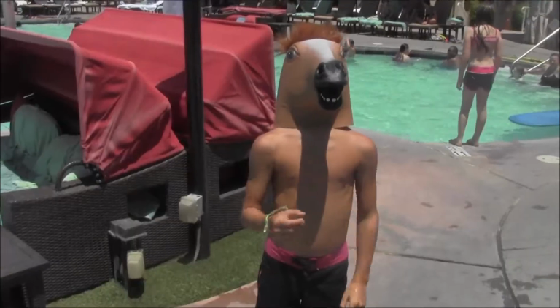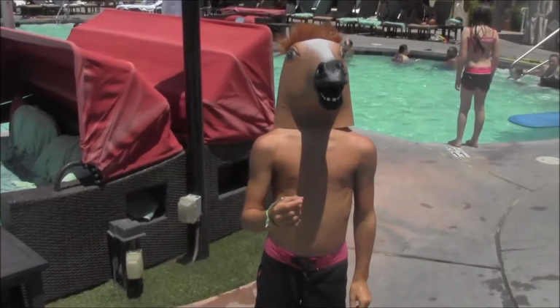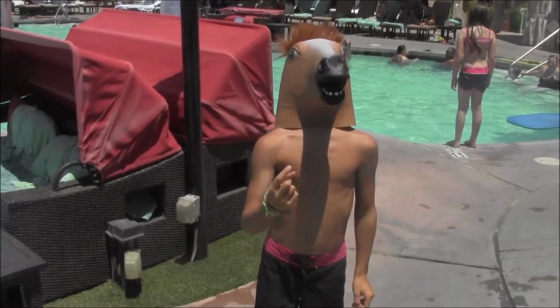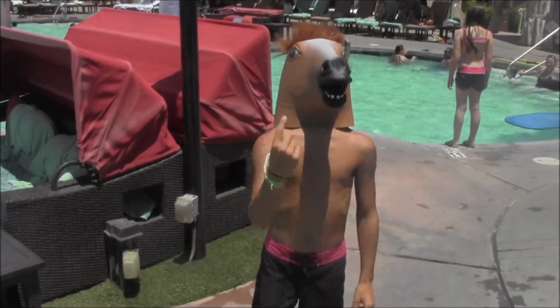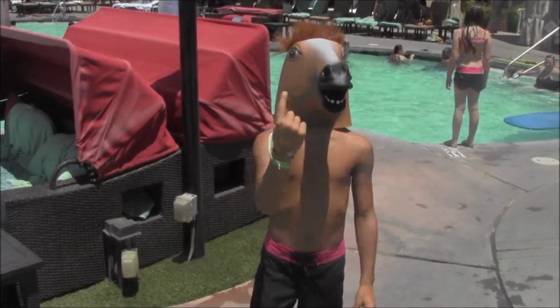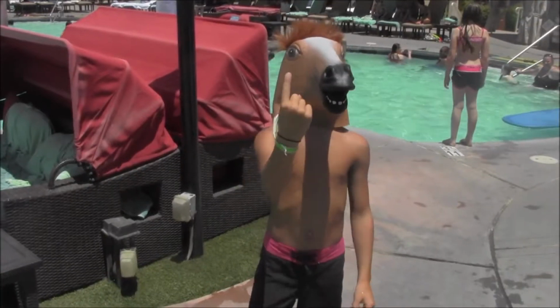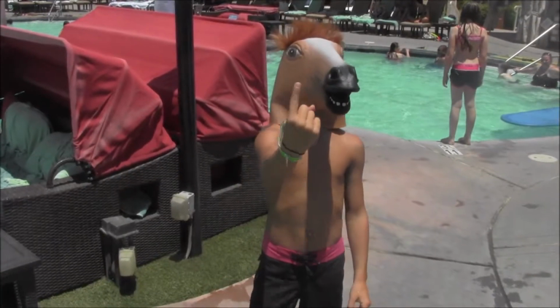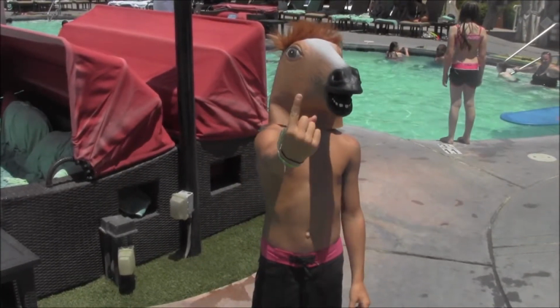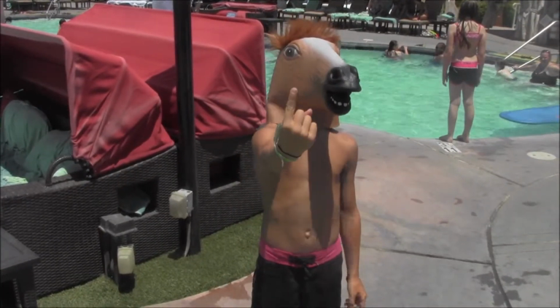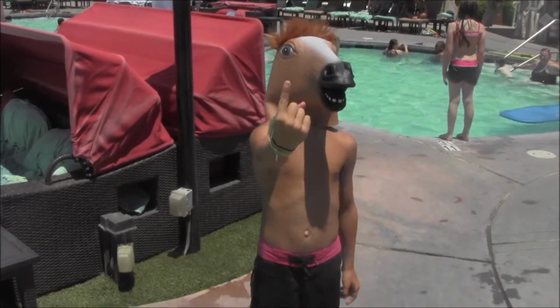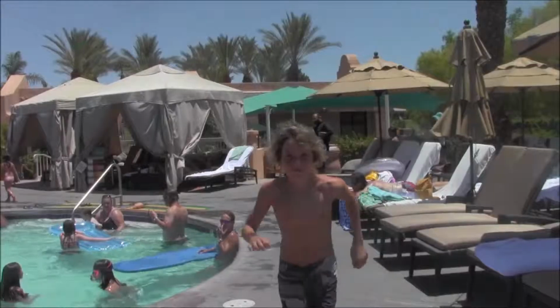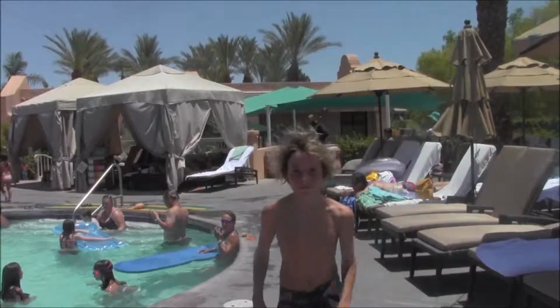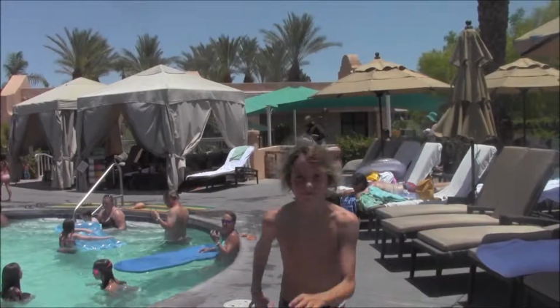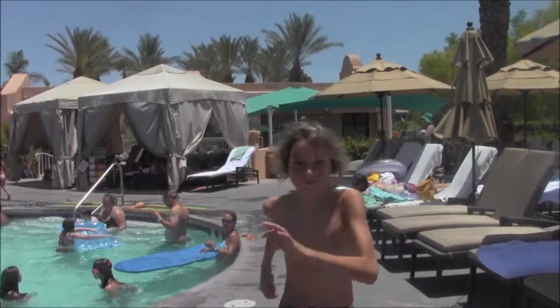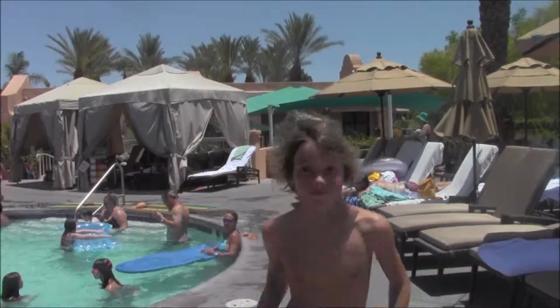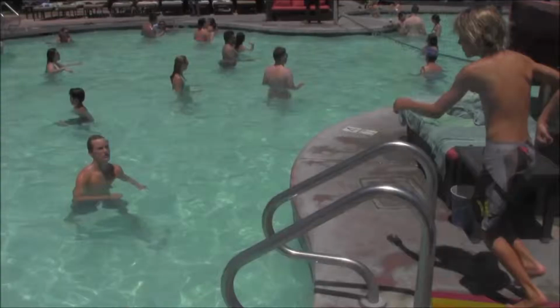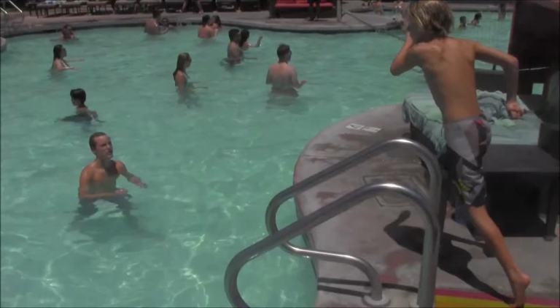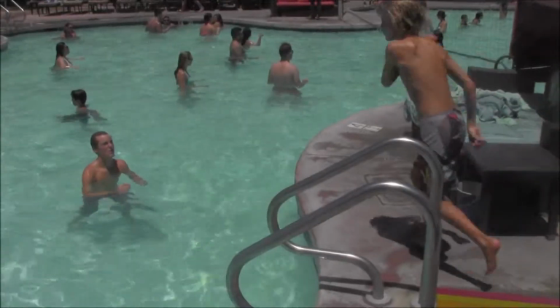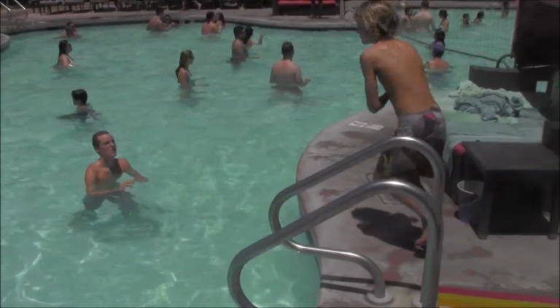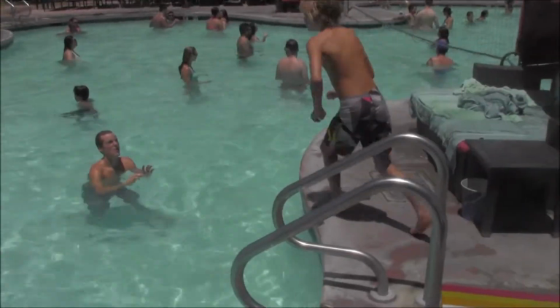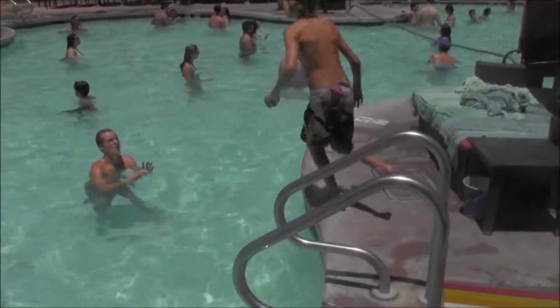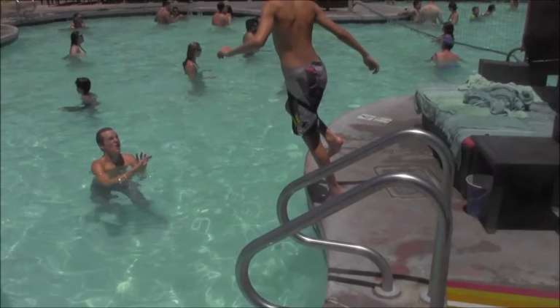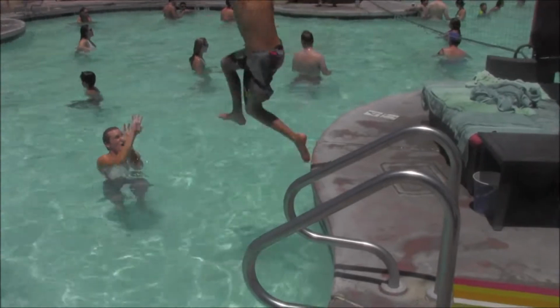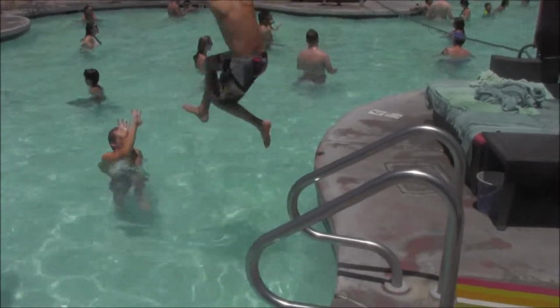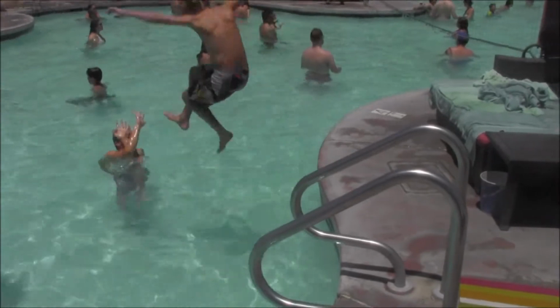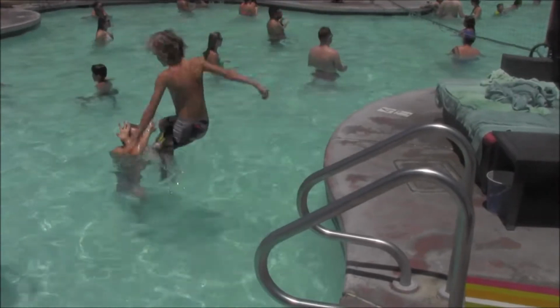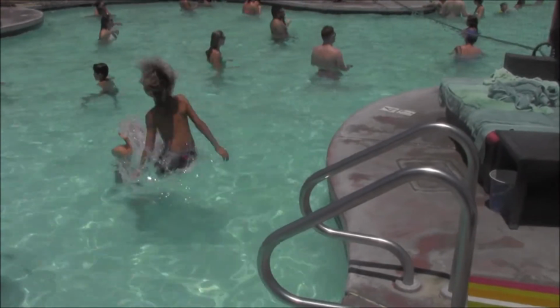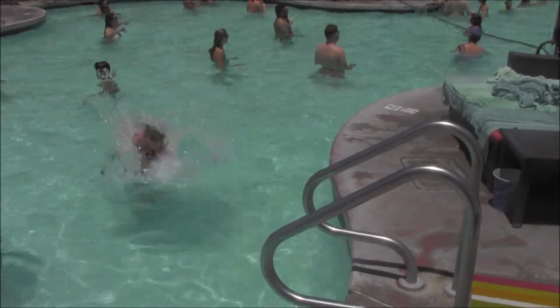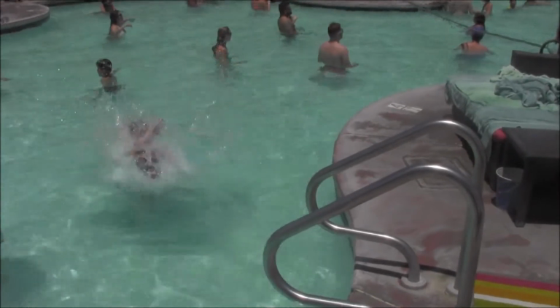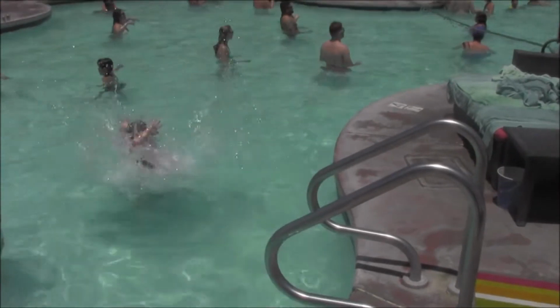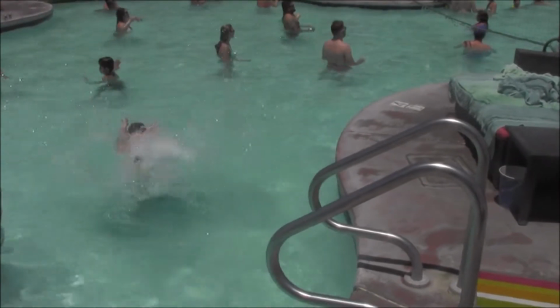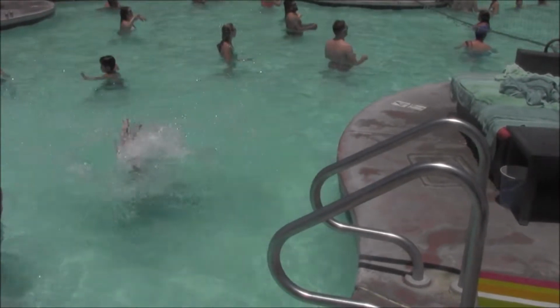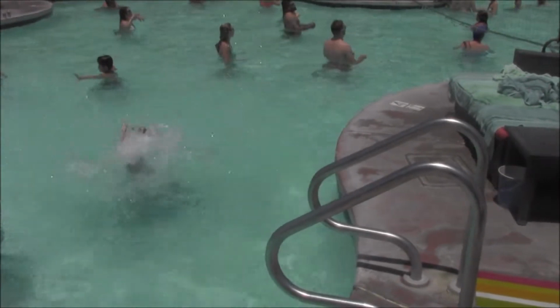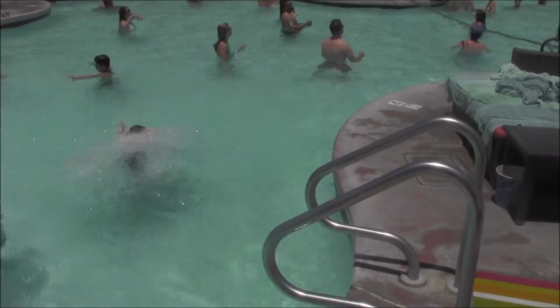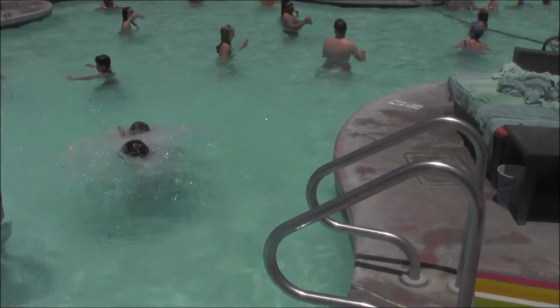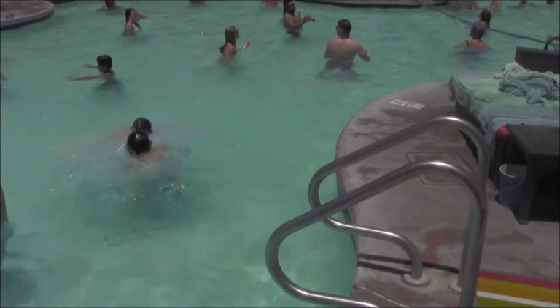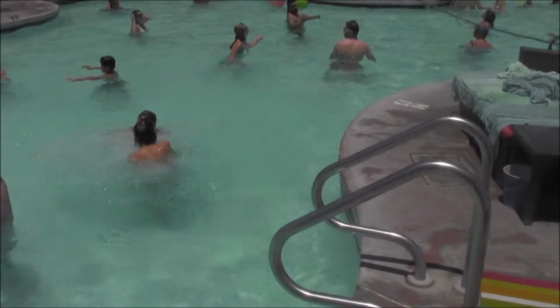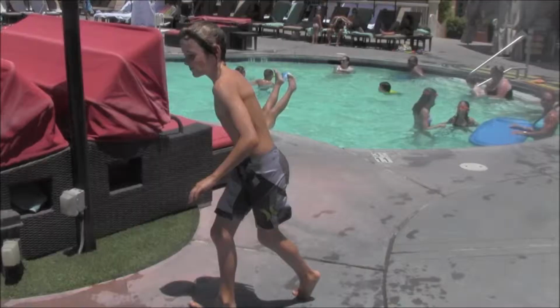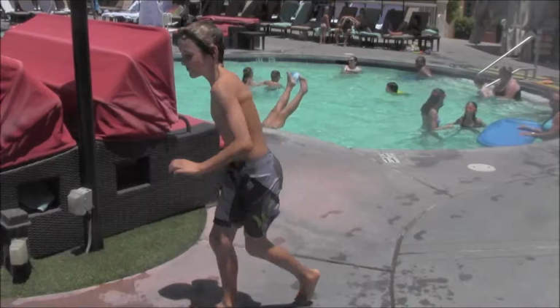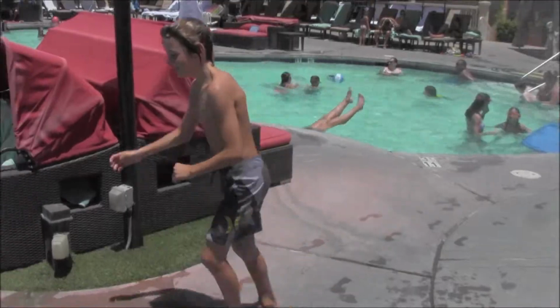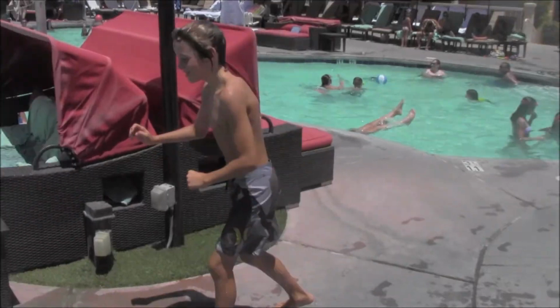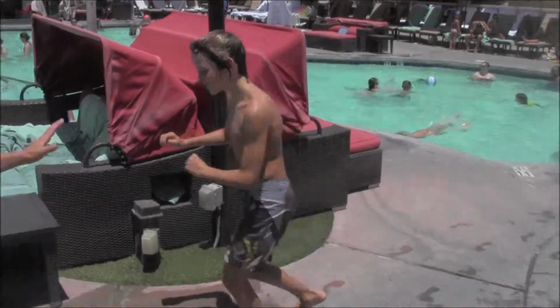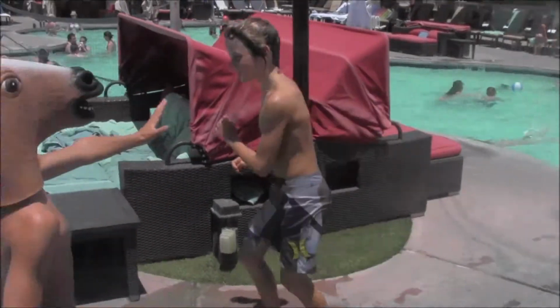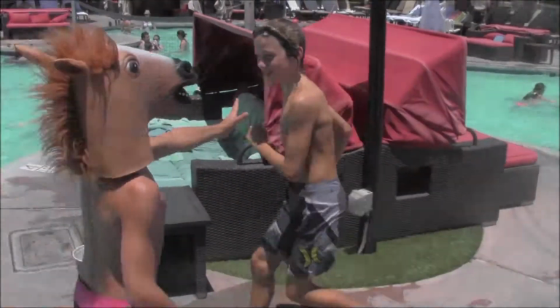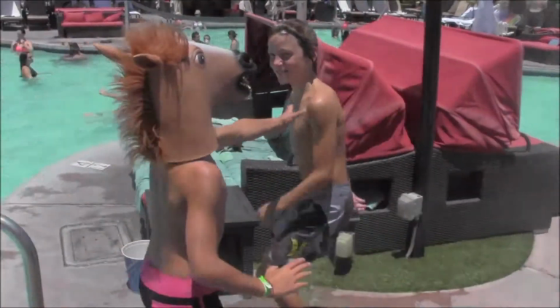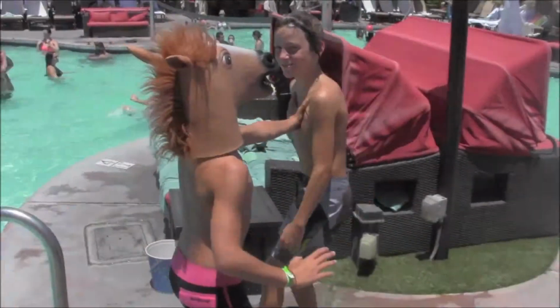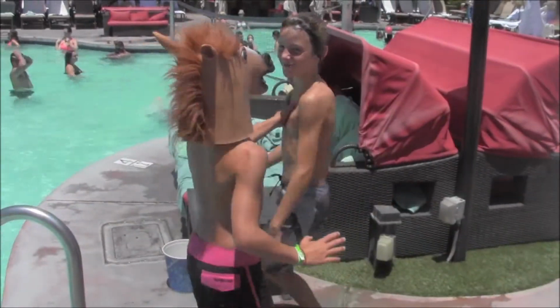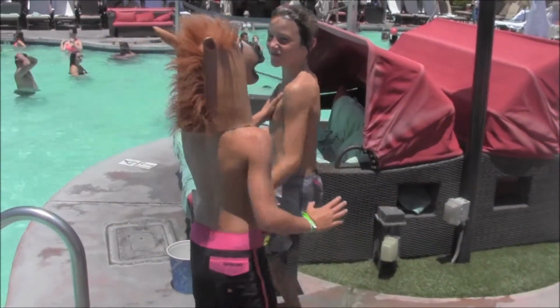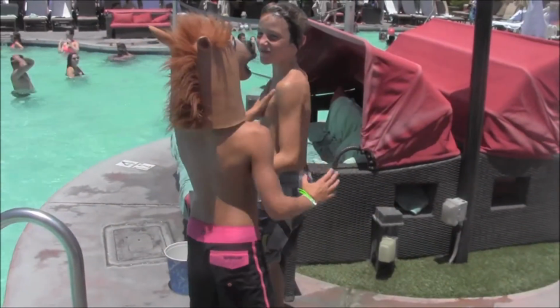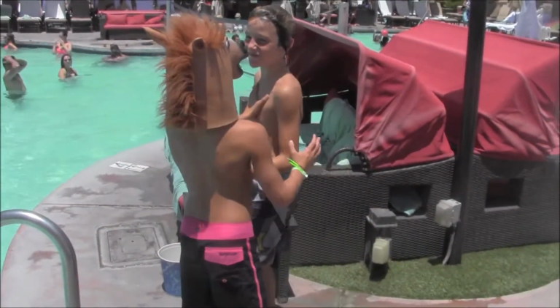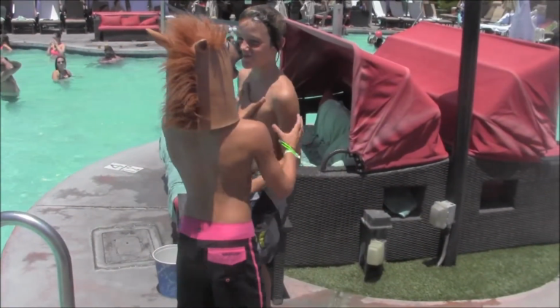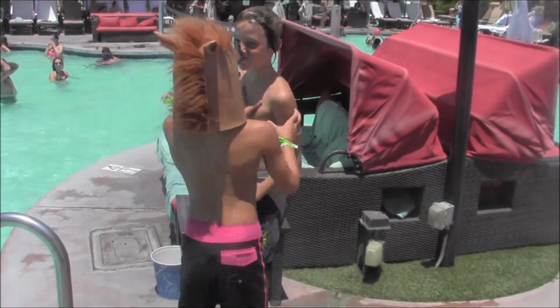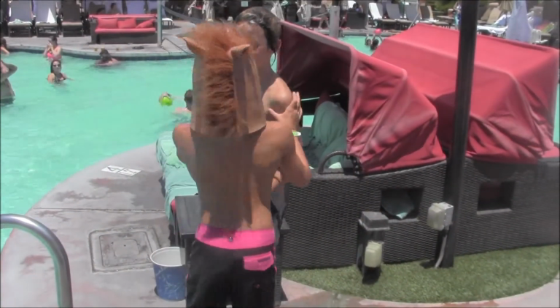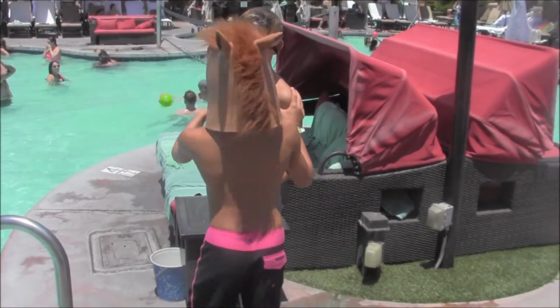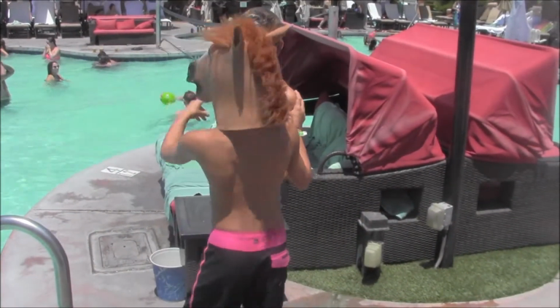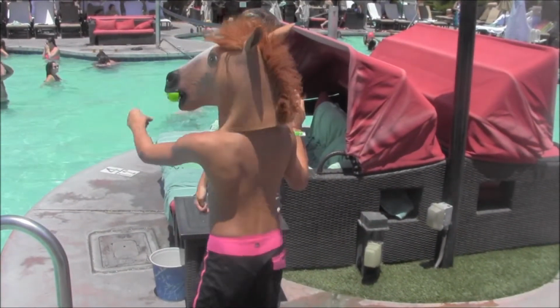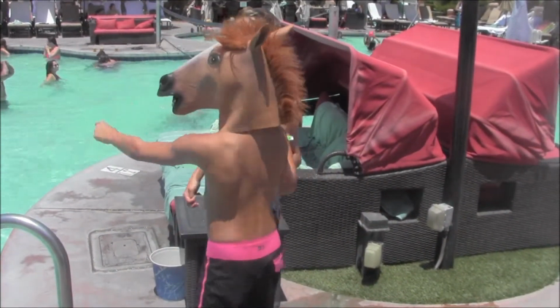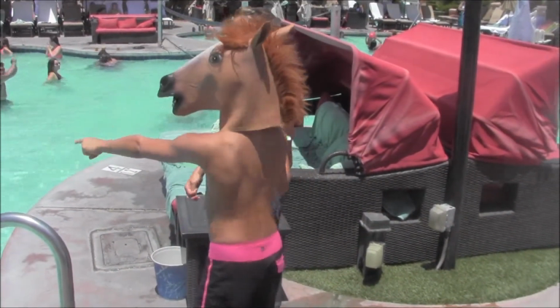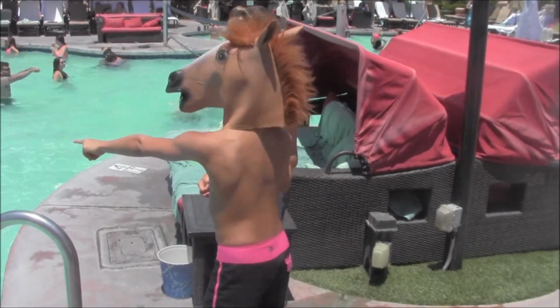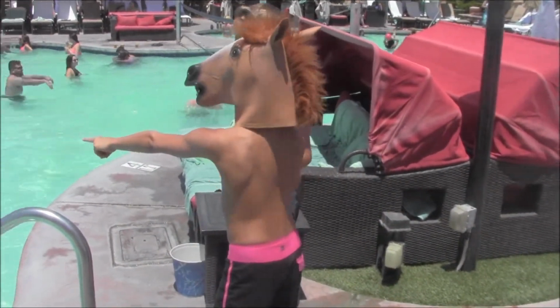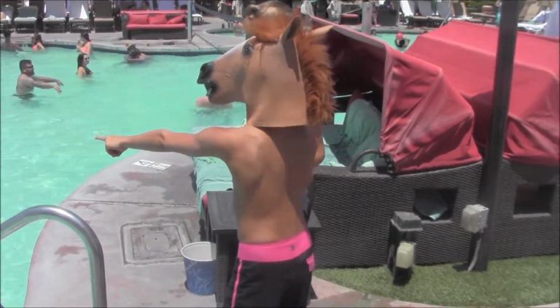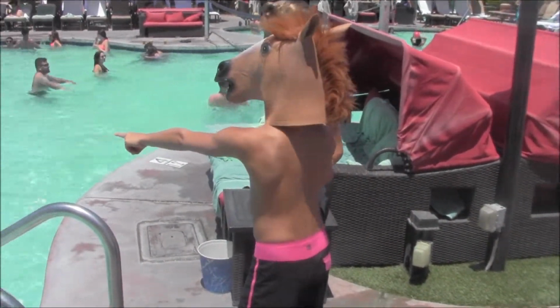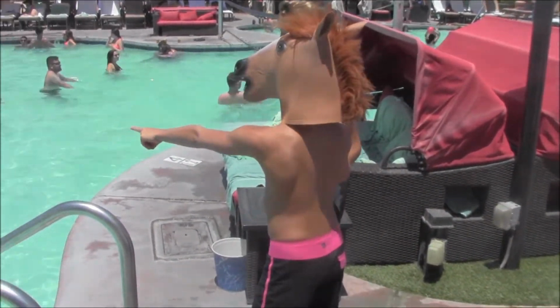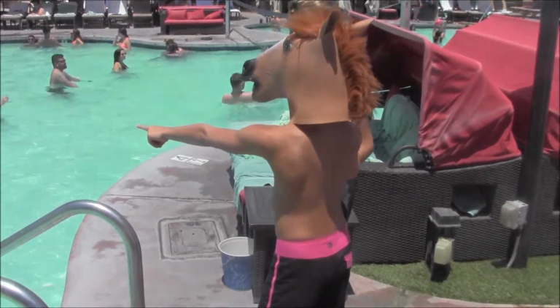Step 1. Always make sure no one is in the way before jumping into the pool. Instead, politely ask them to move.